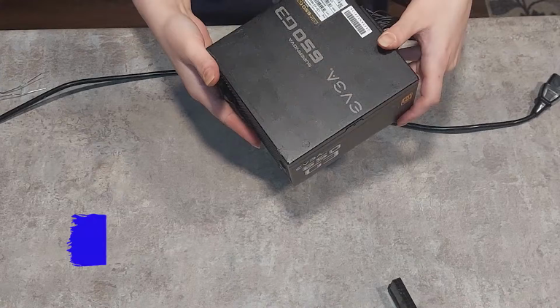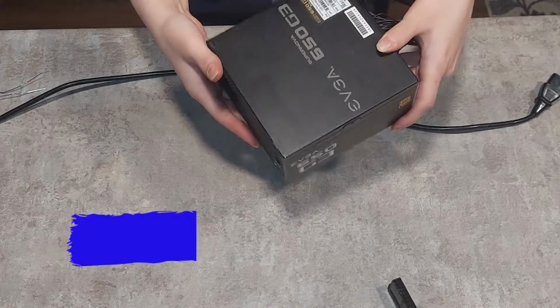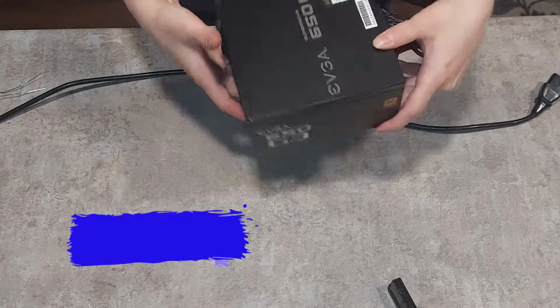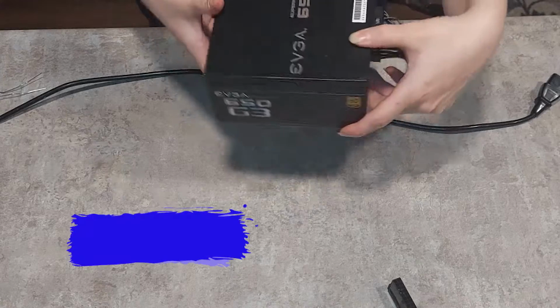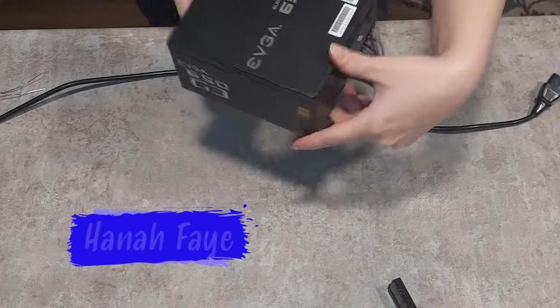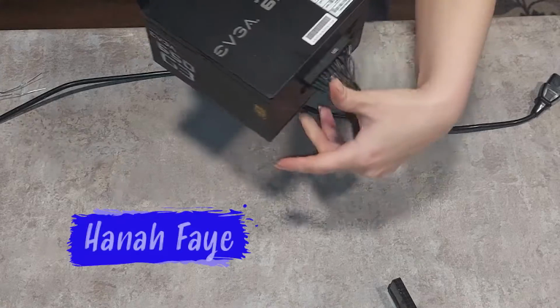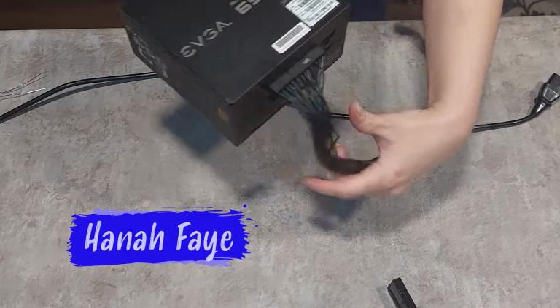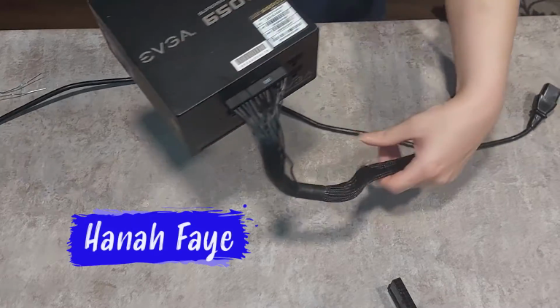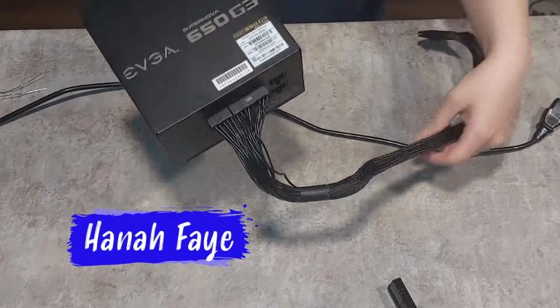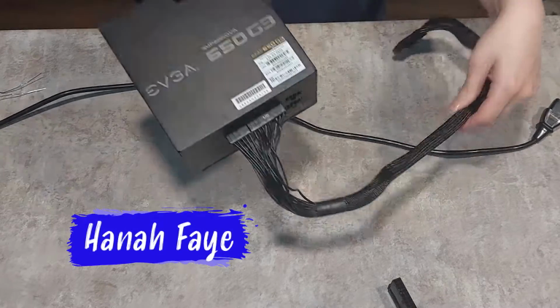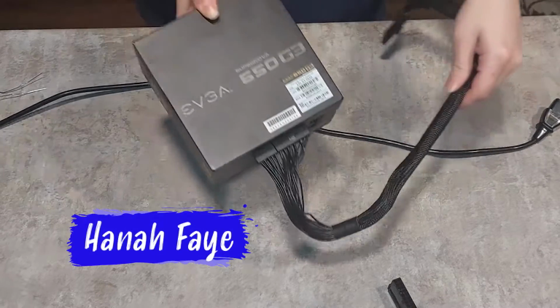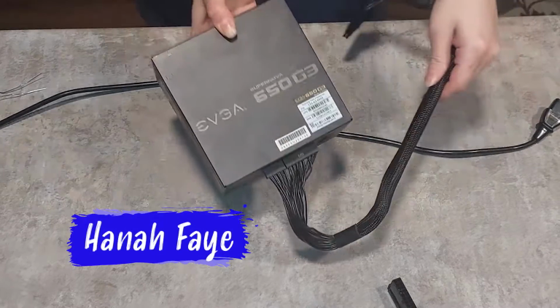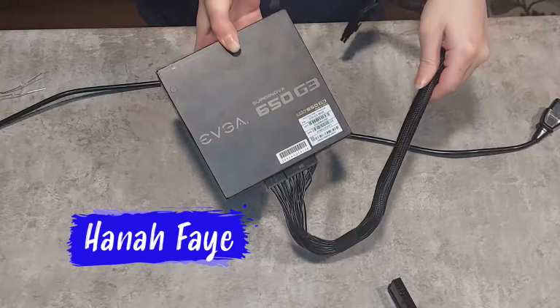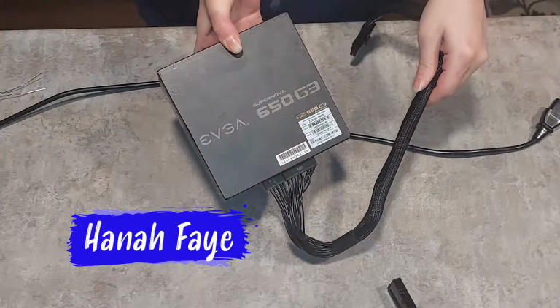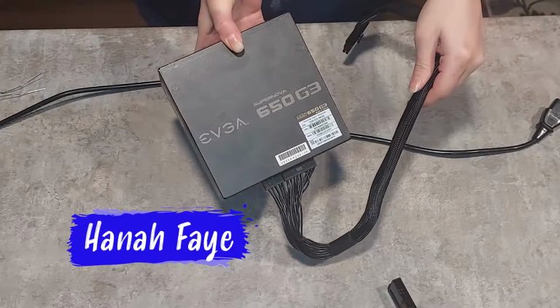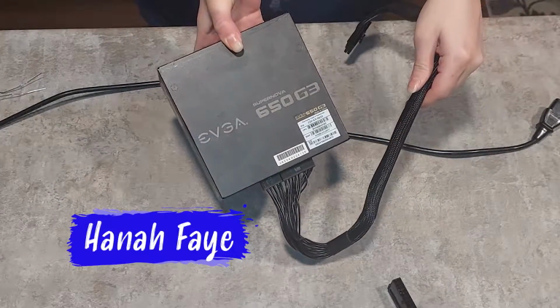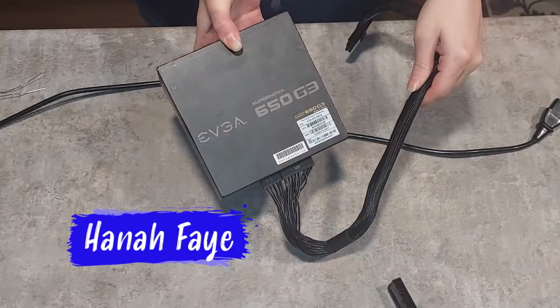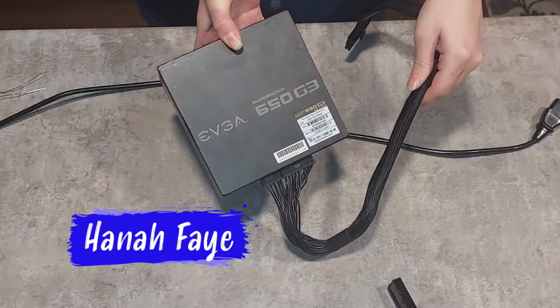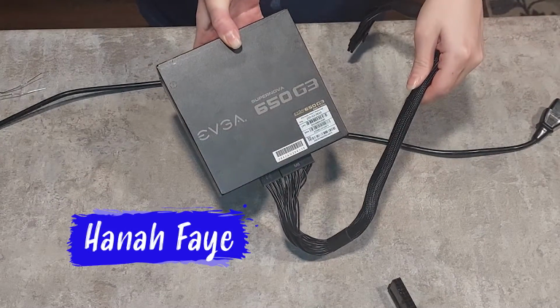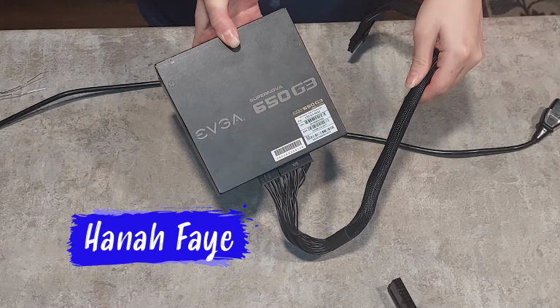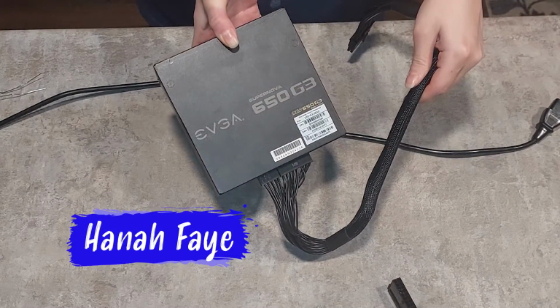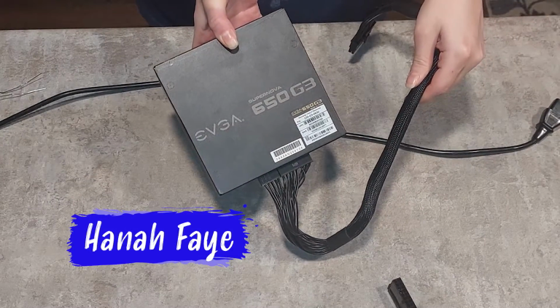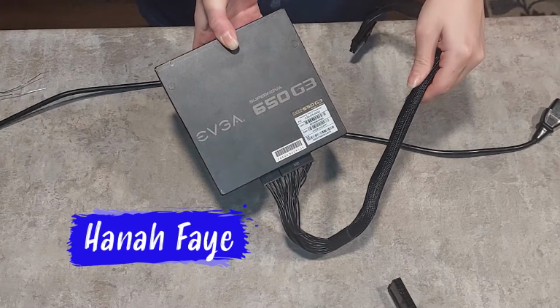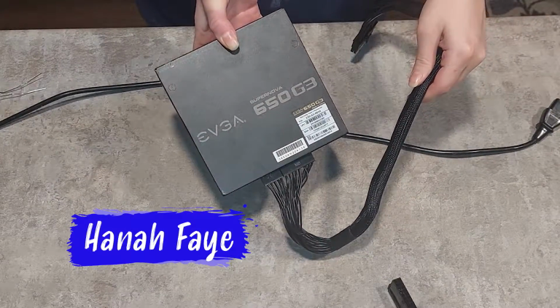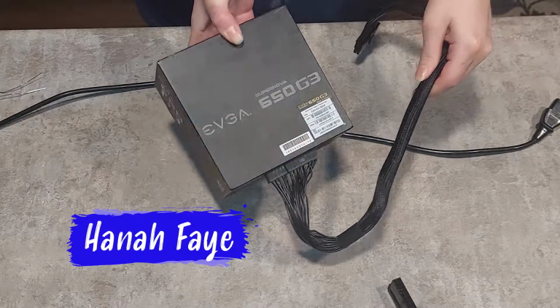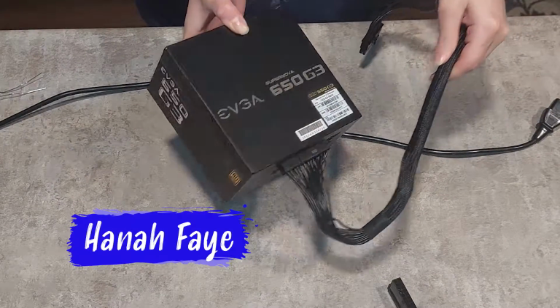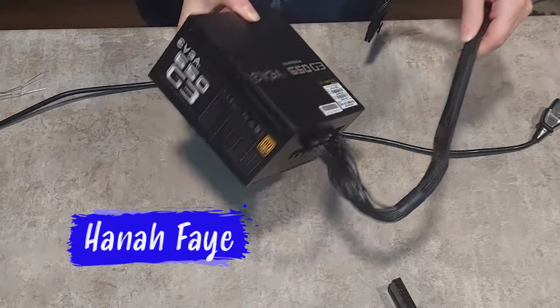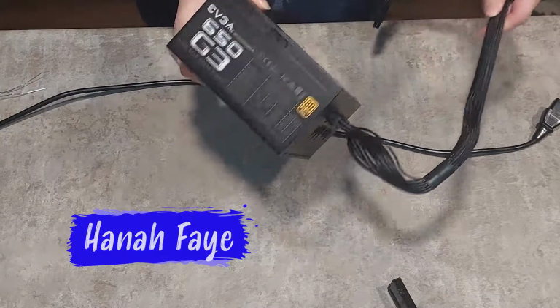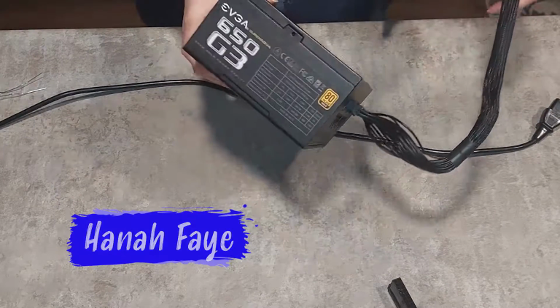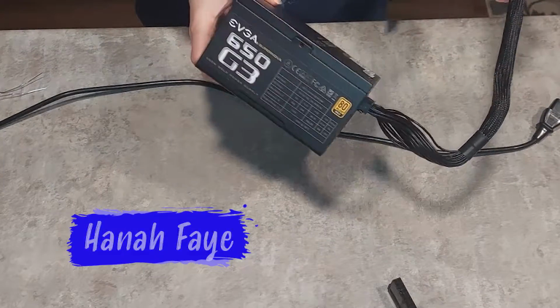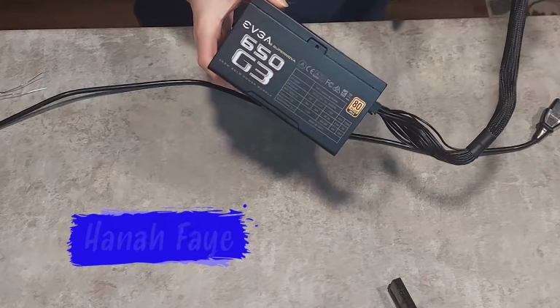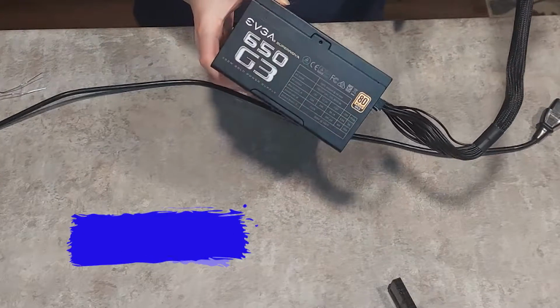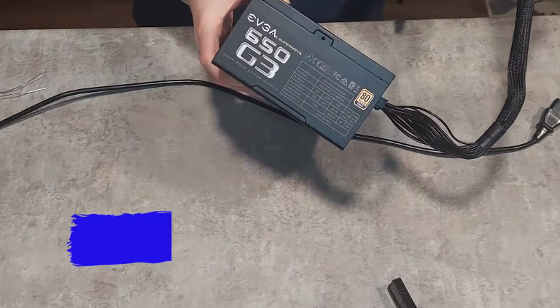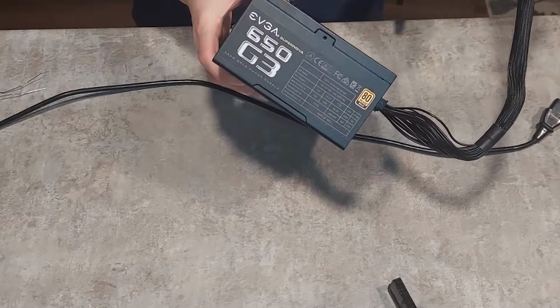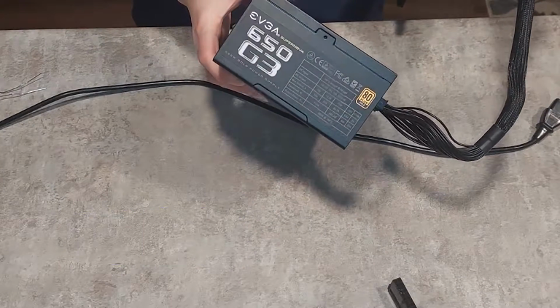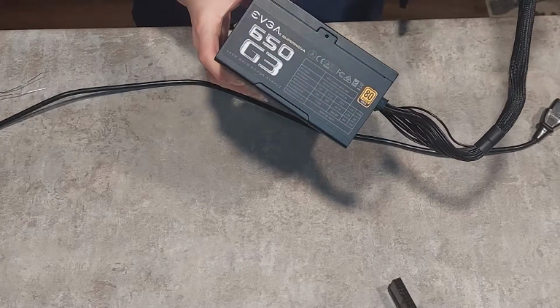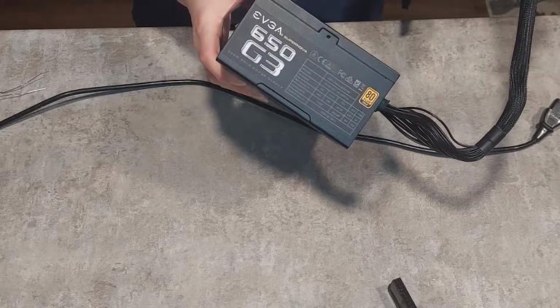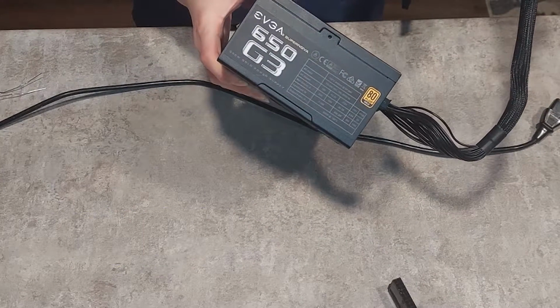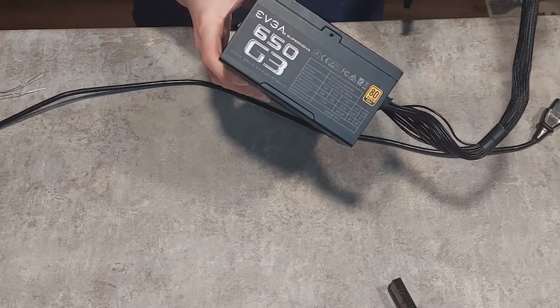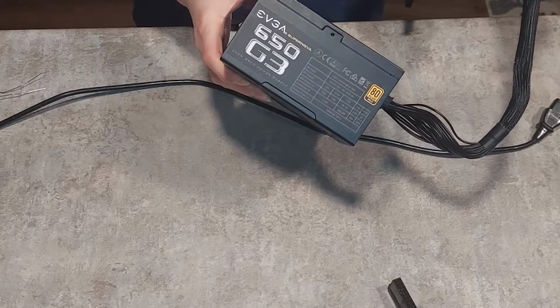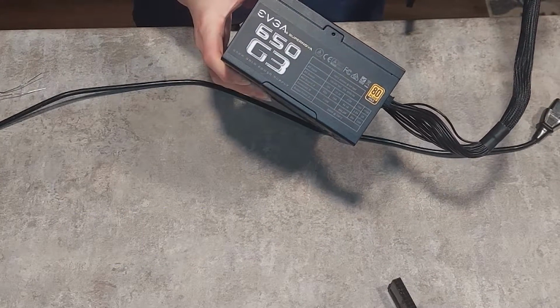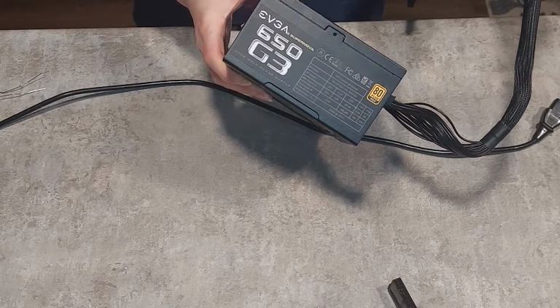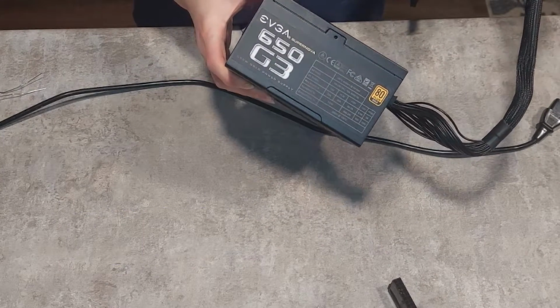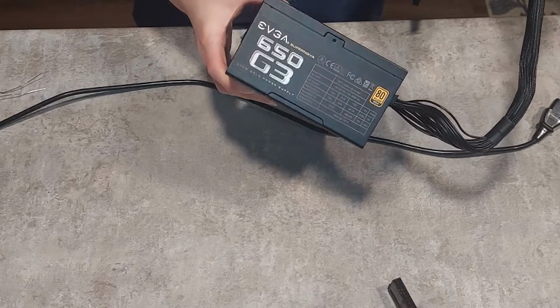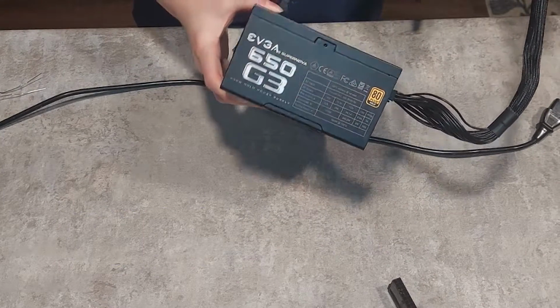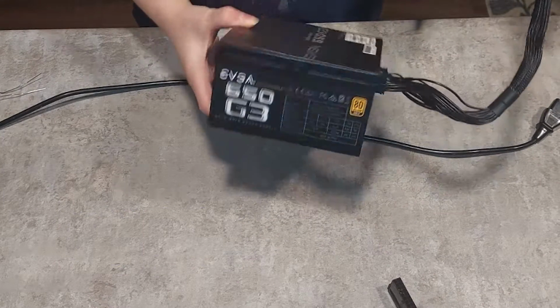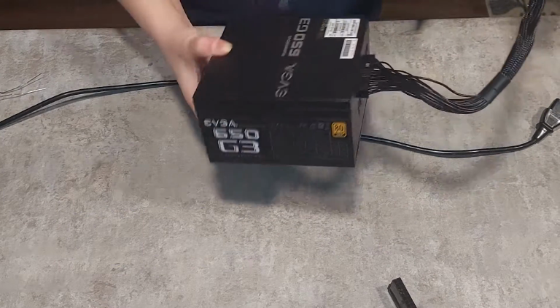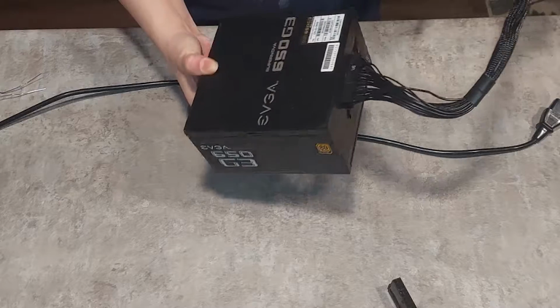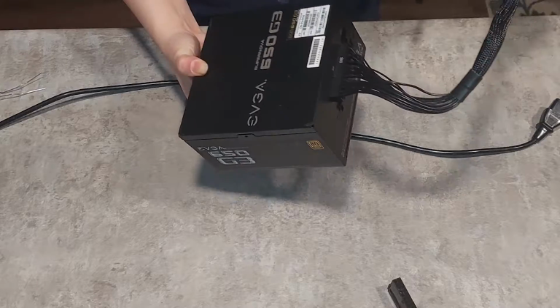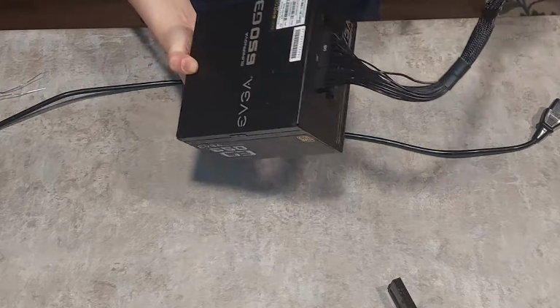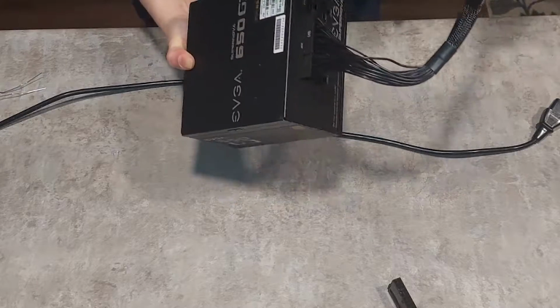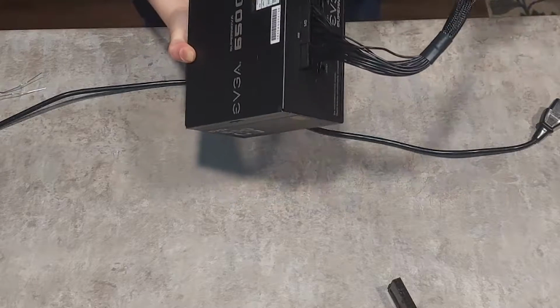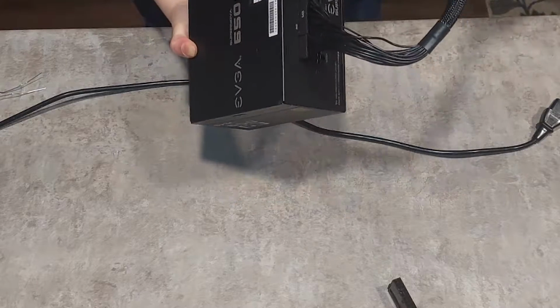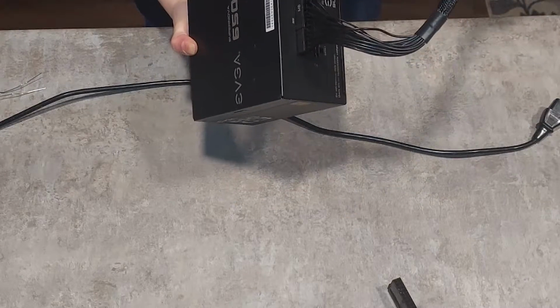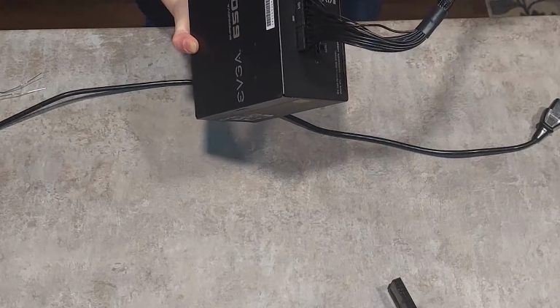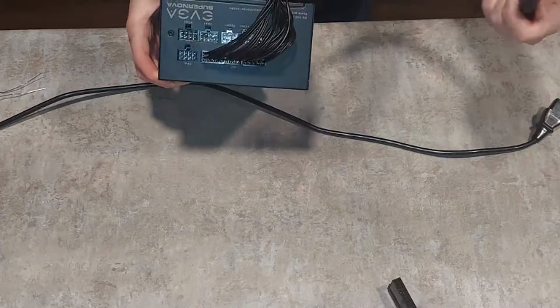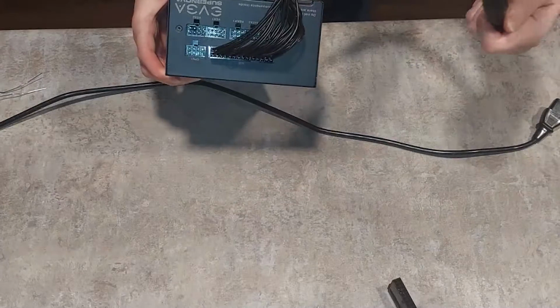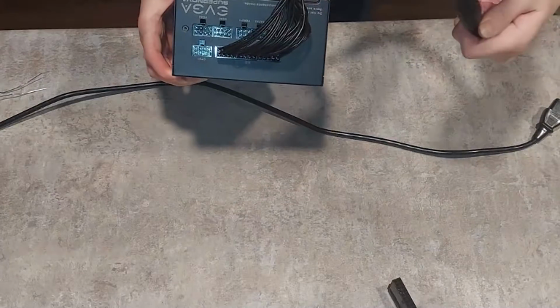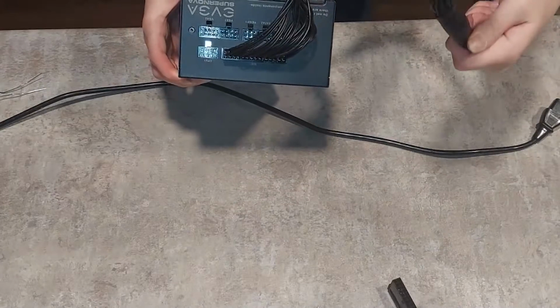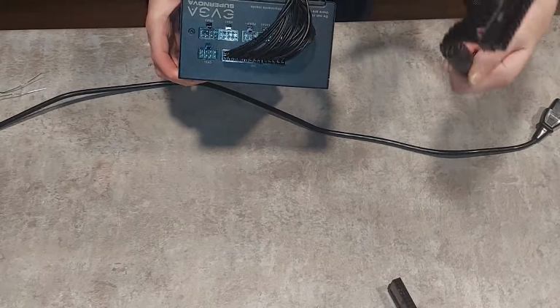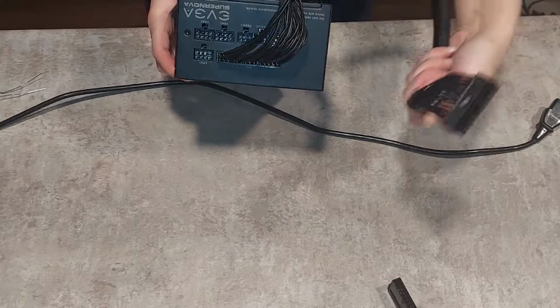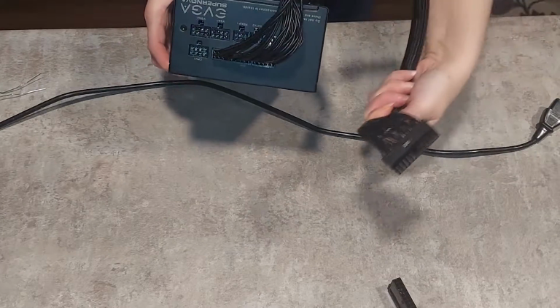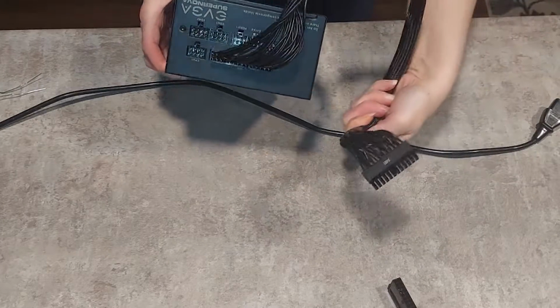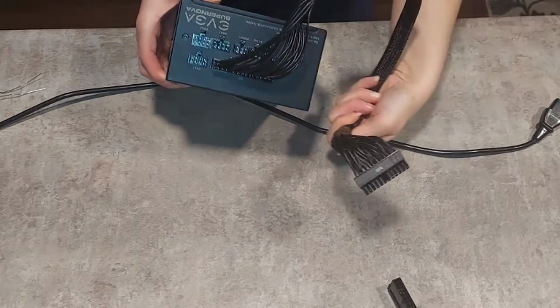Hey guys, welcome back to my channel. Today I'm going to show you how to perform the jumper test, or the paper clip test, on a PSU.